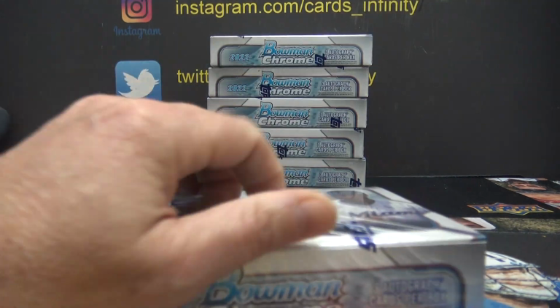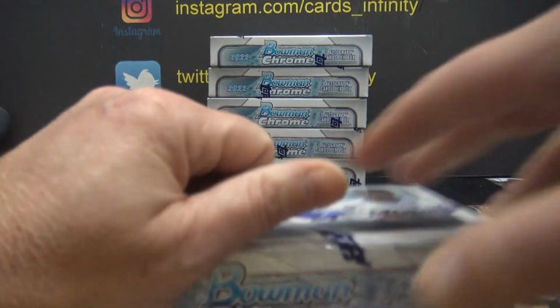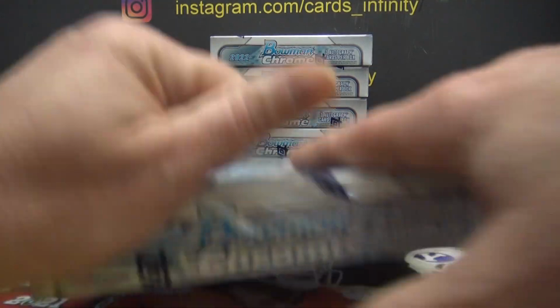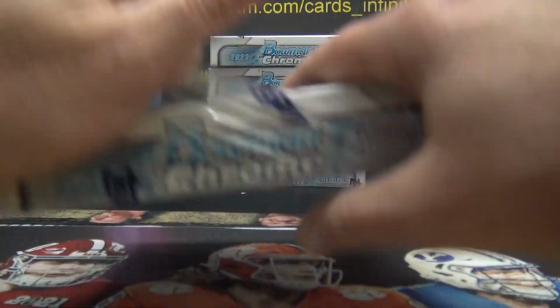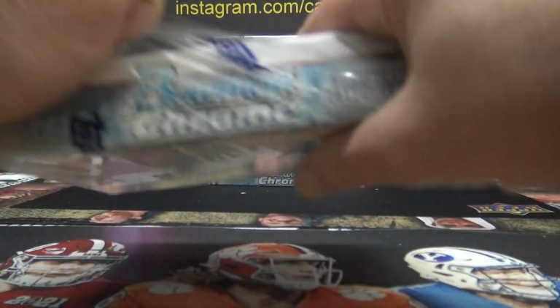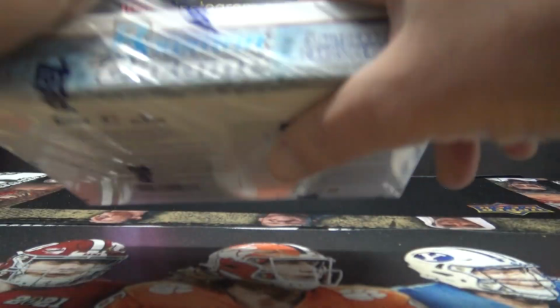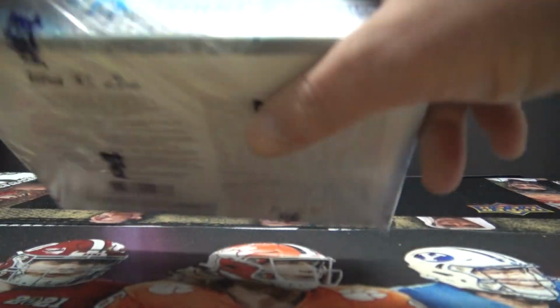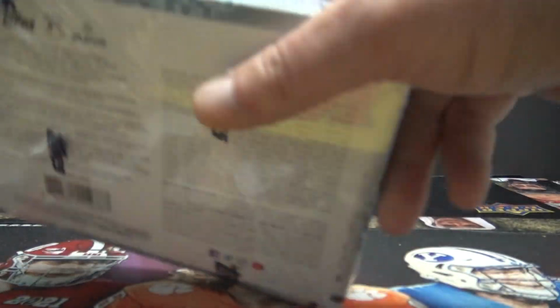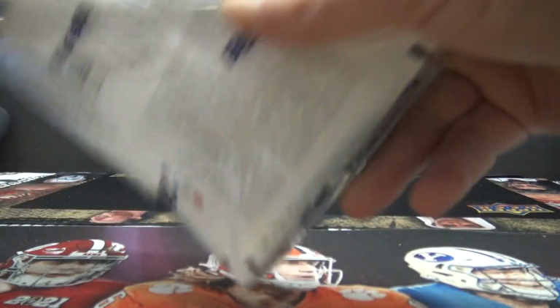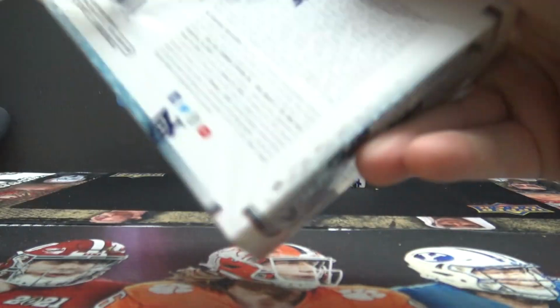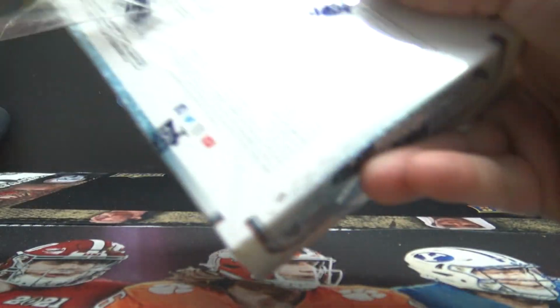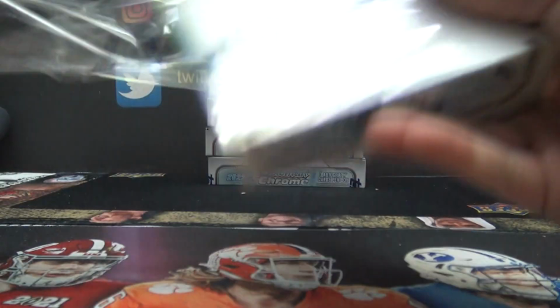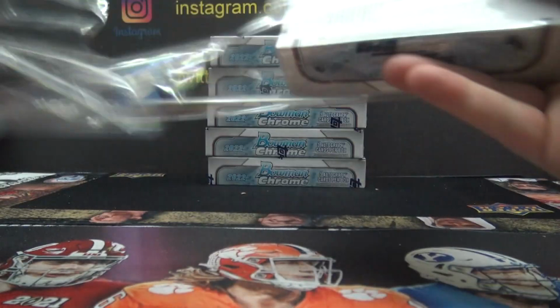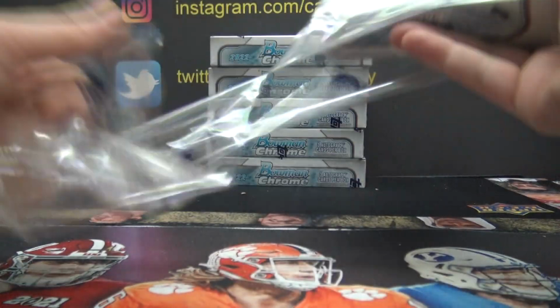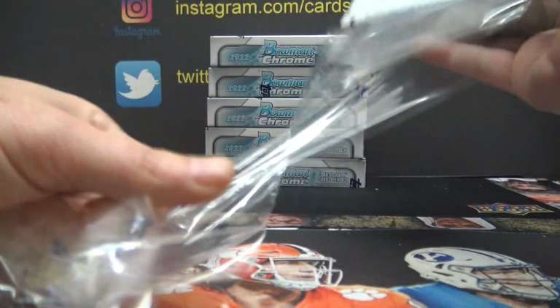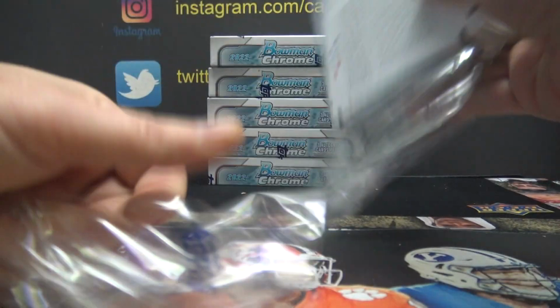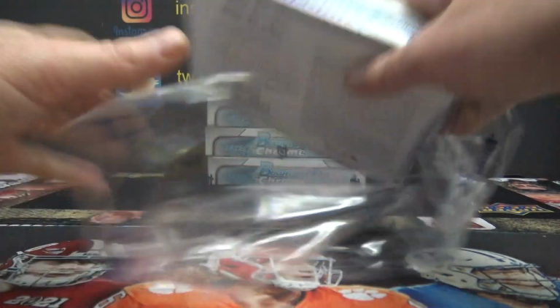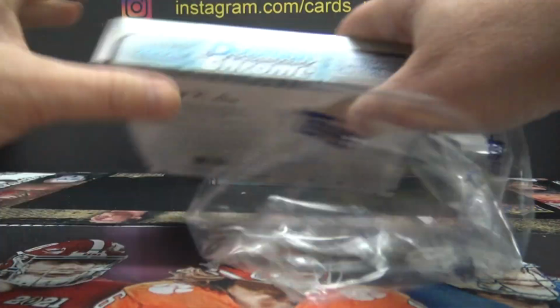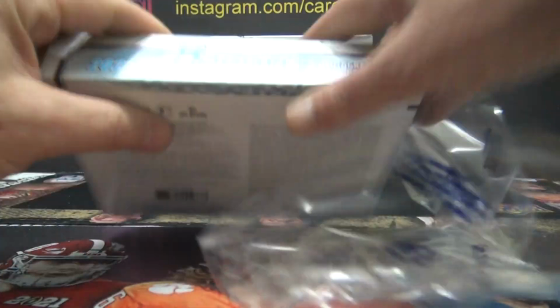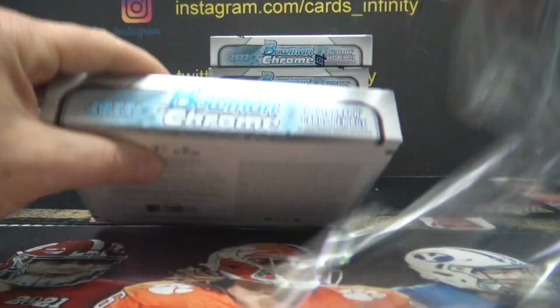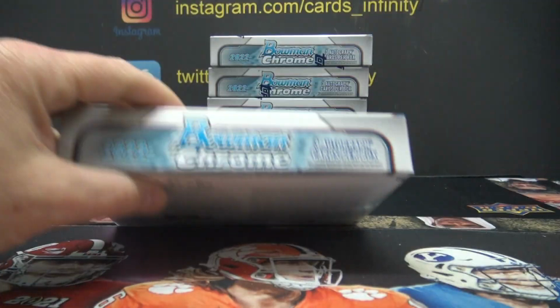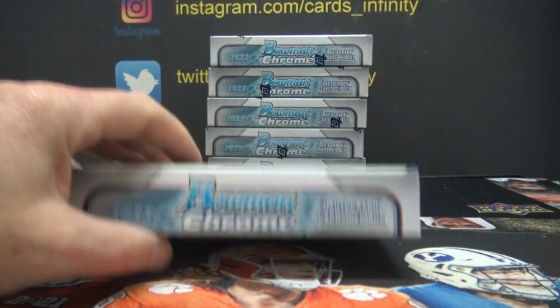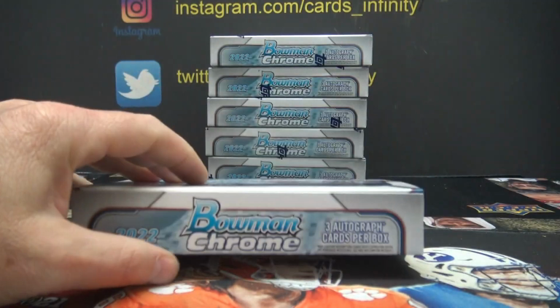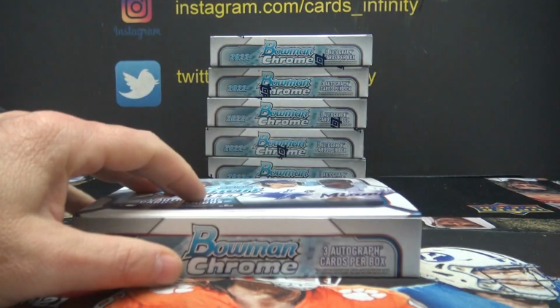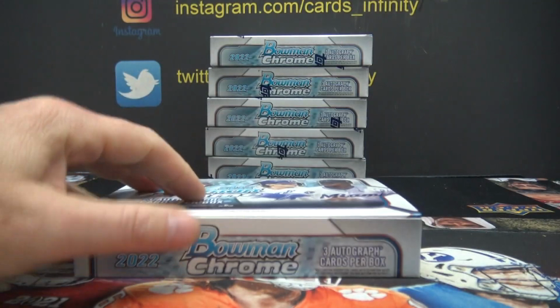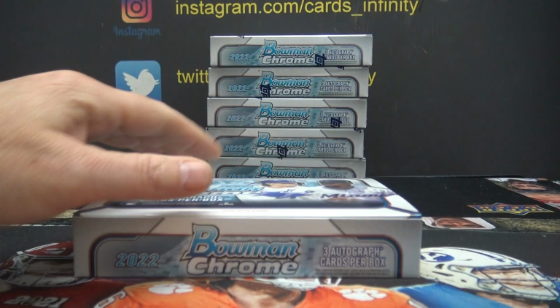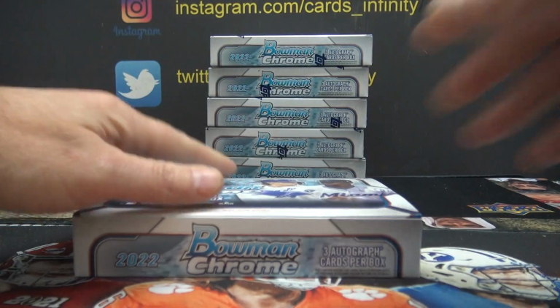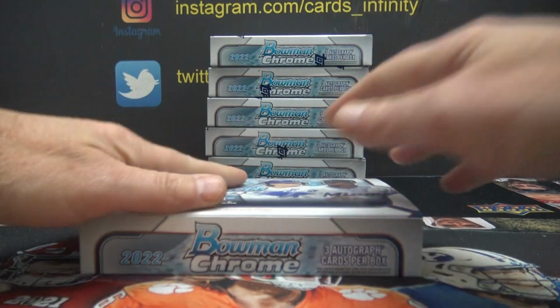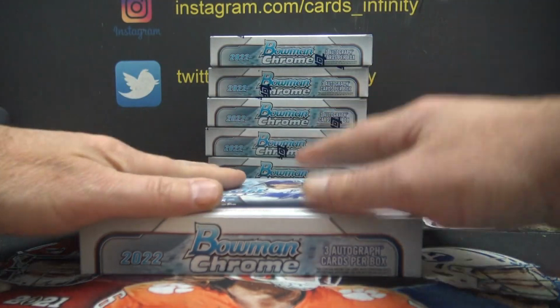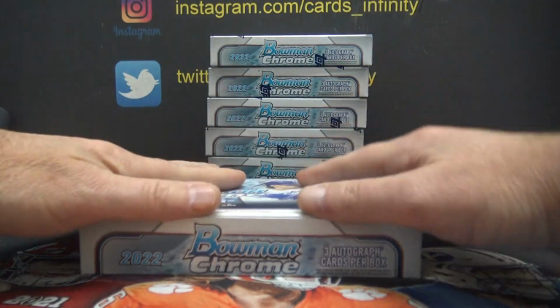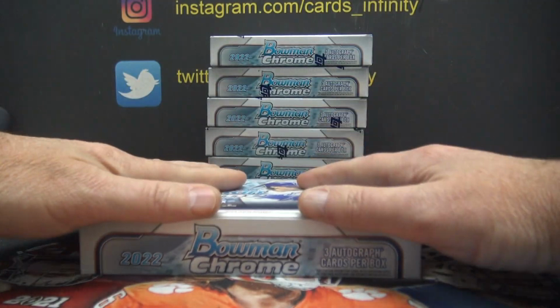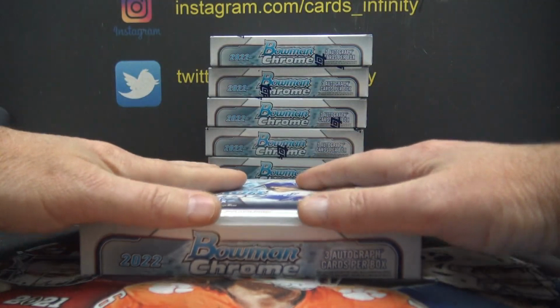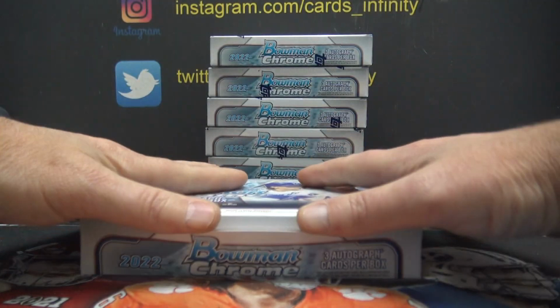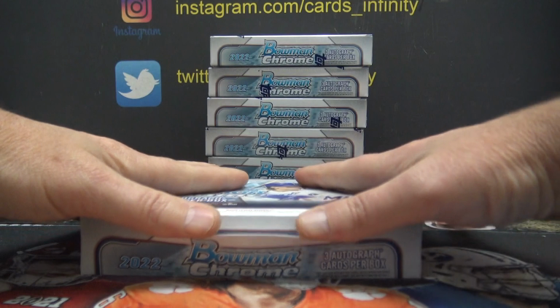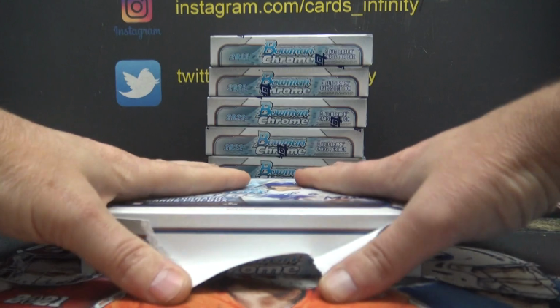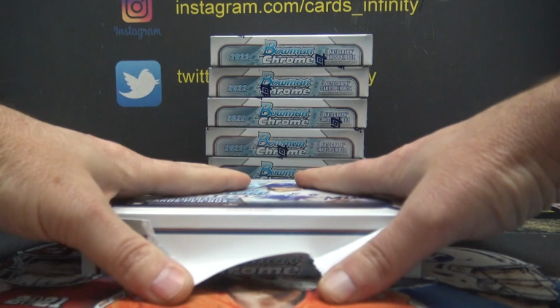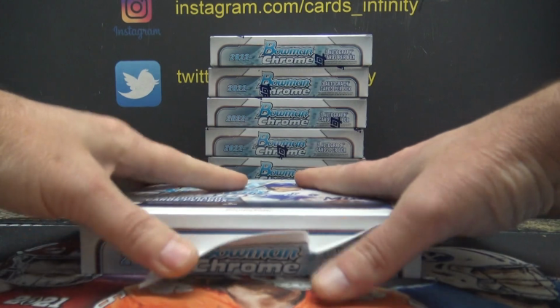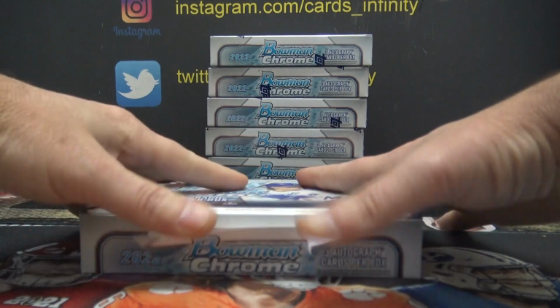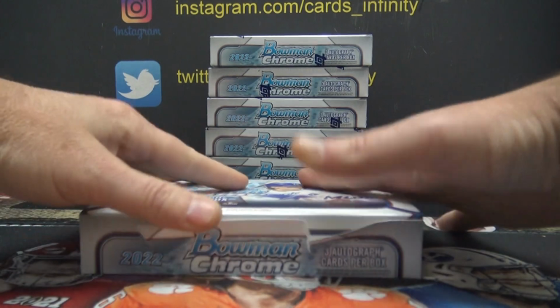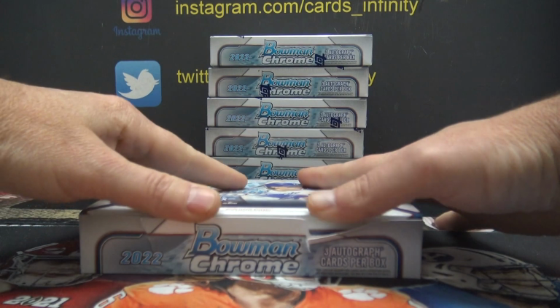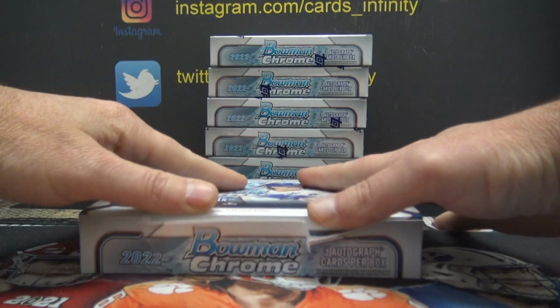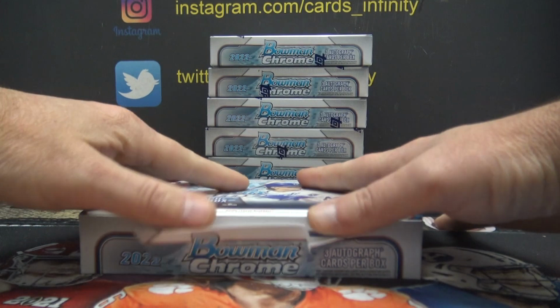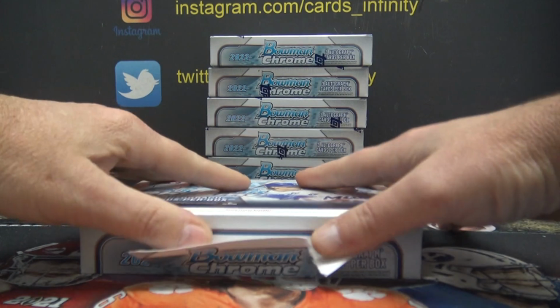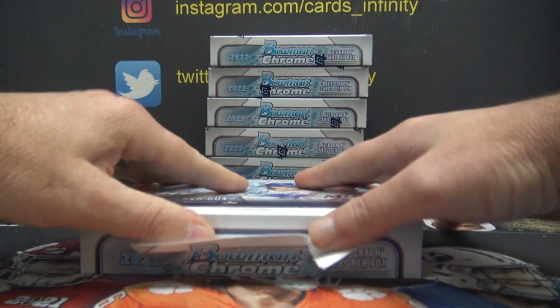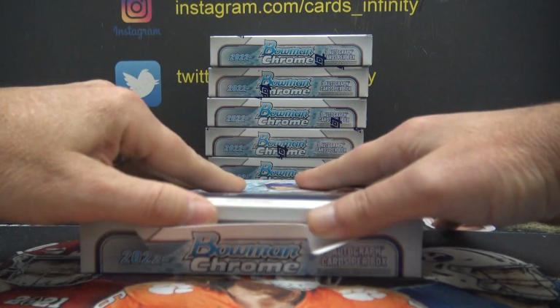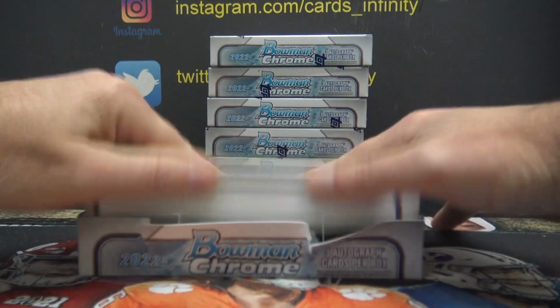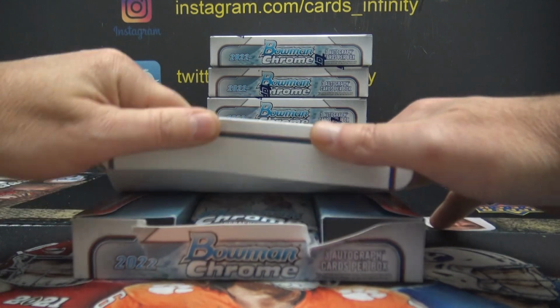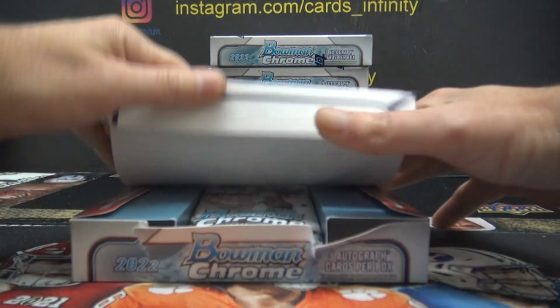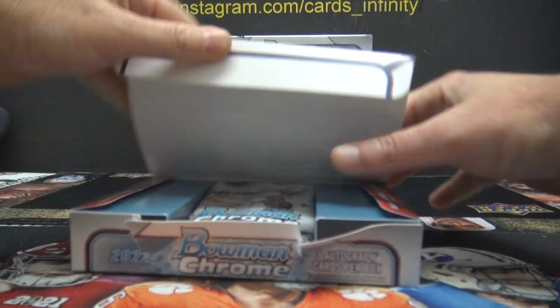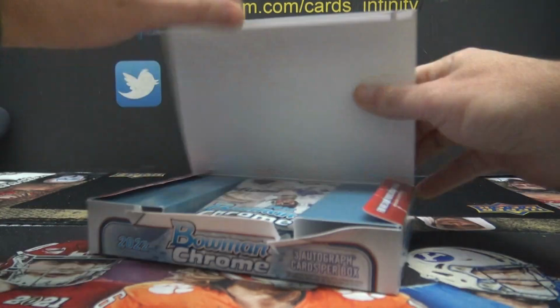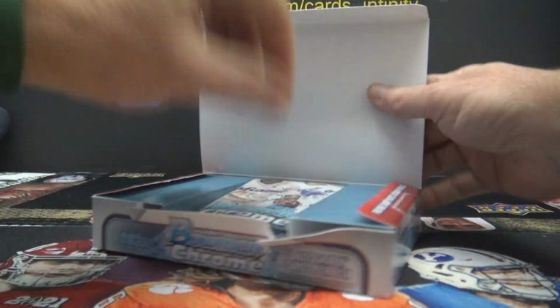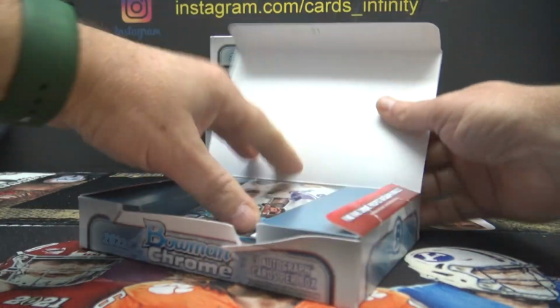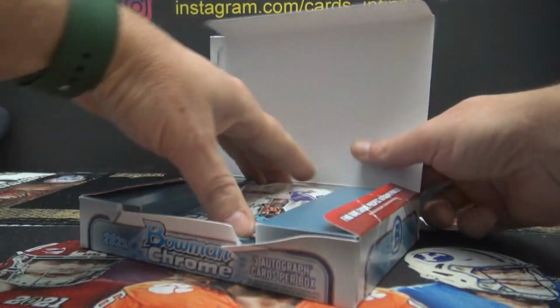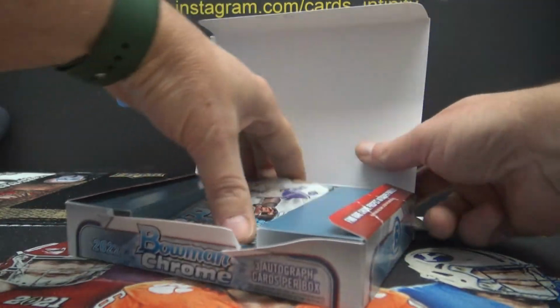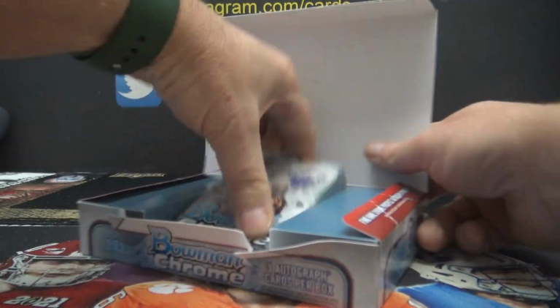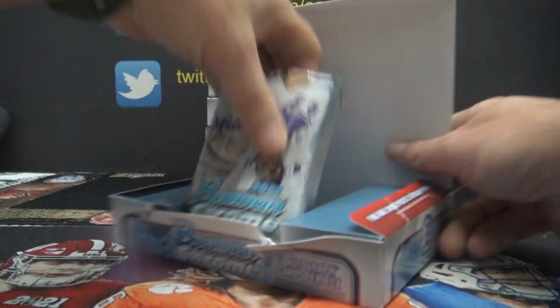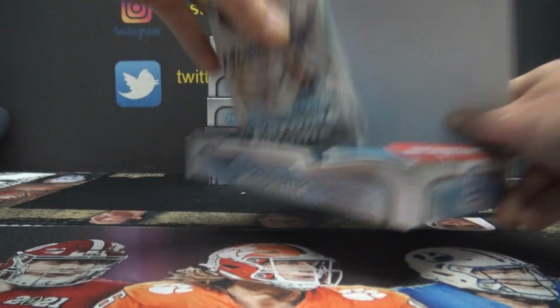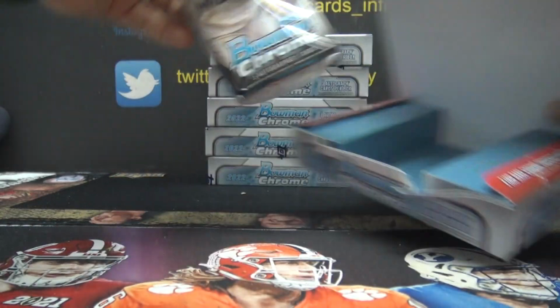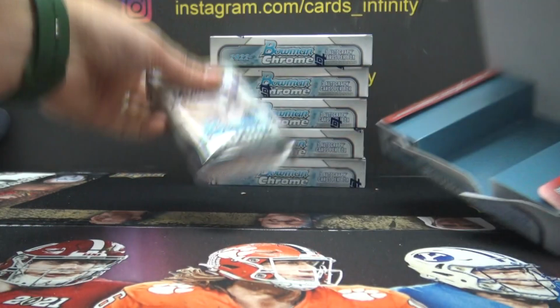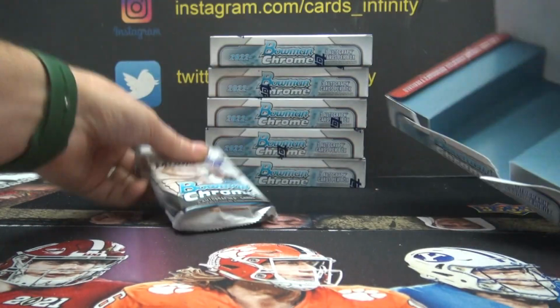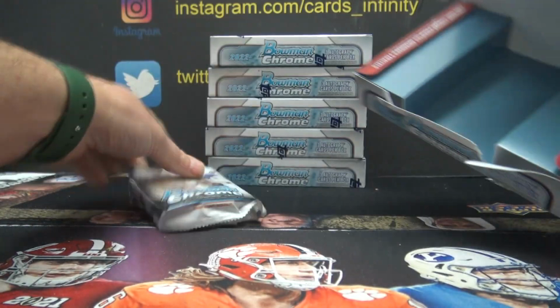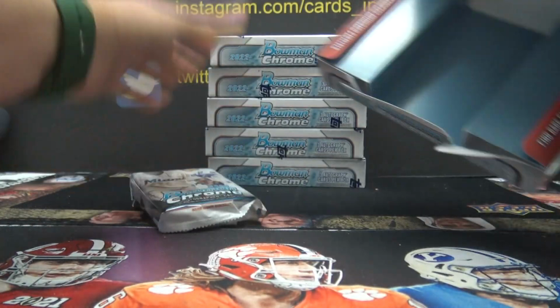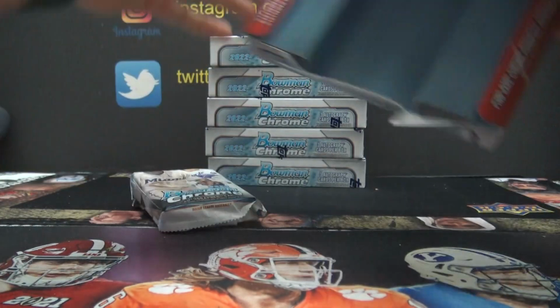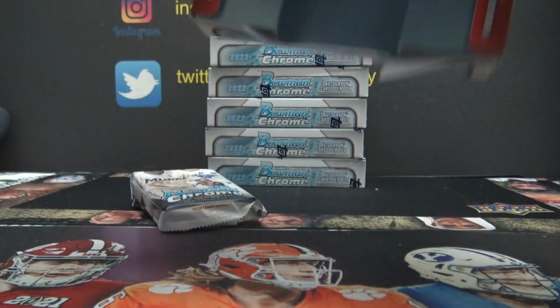This is the 12-box random break. This is the 6-box HTA hopper.